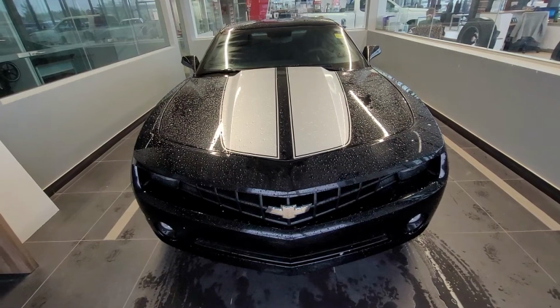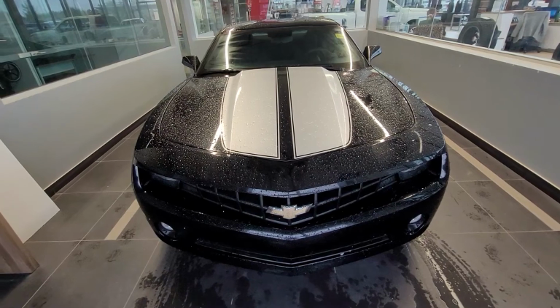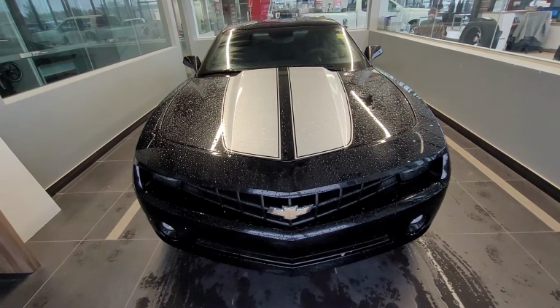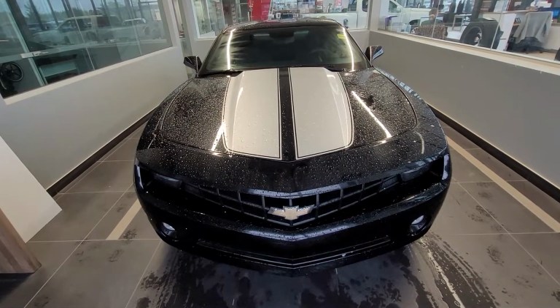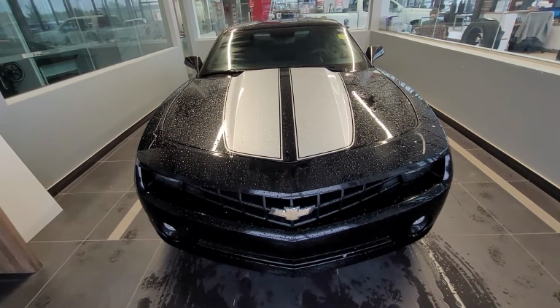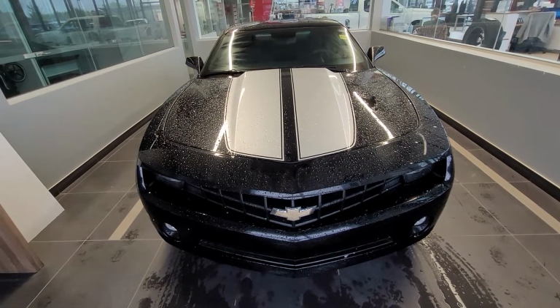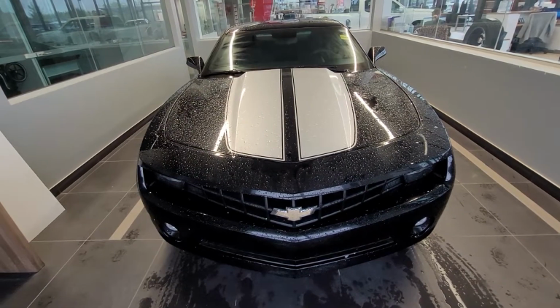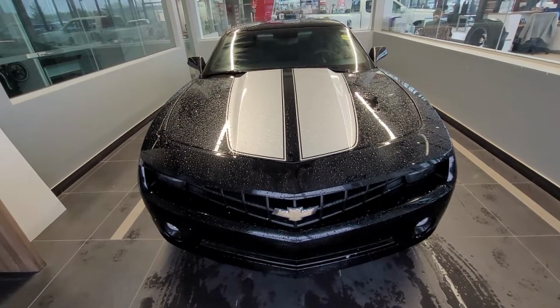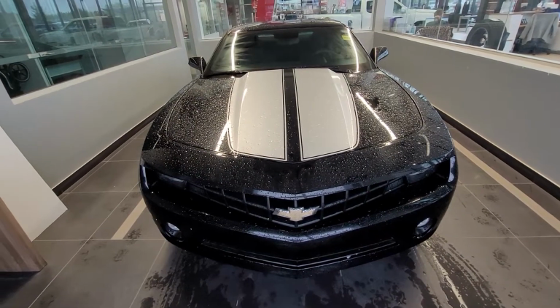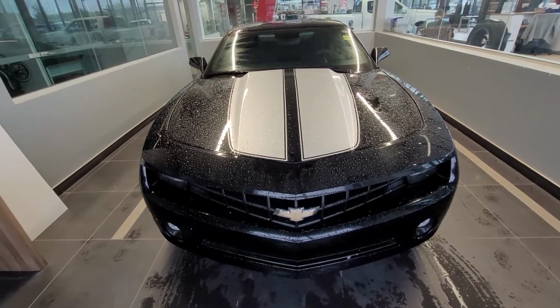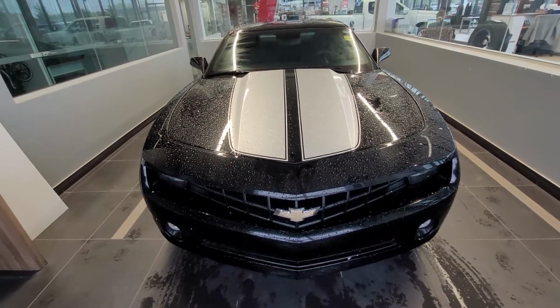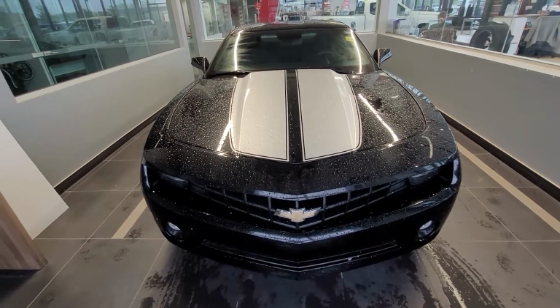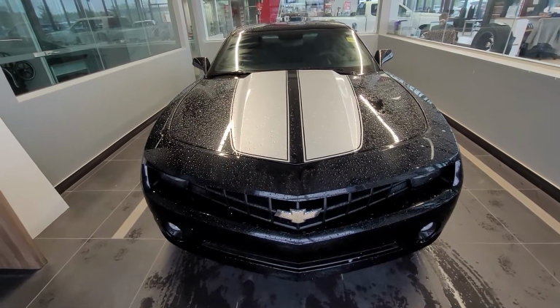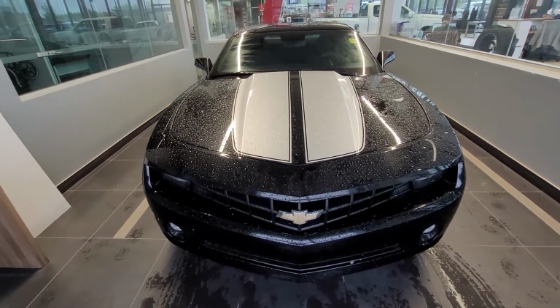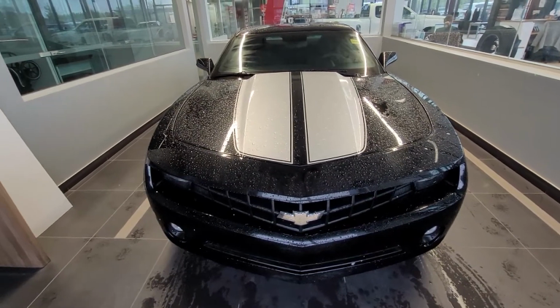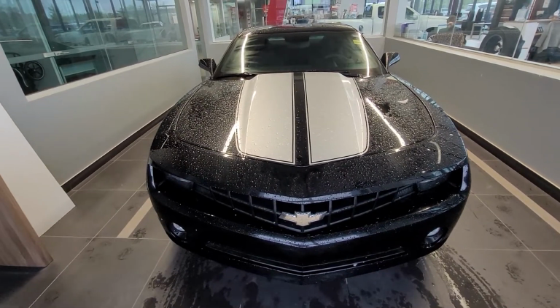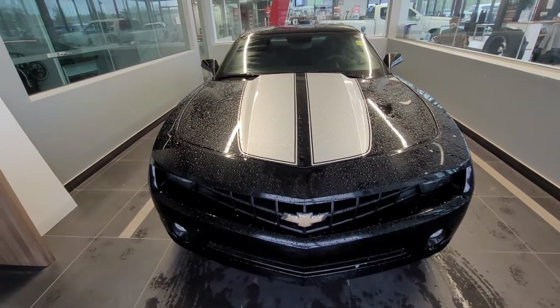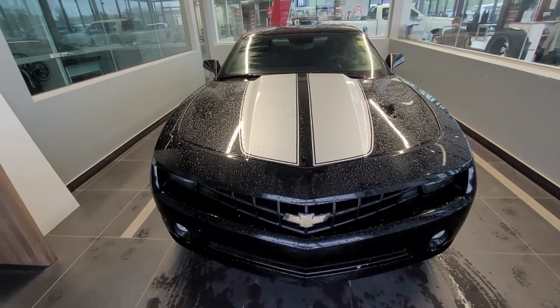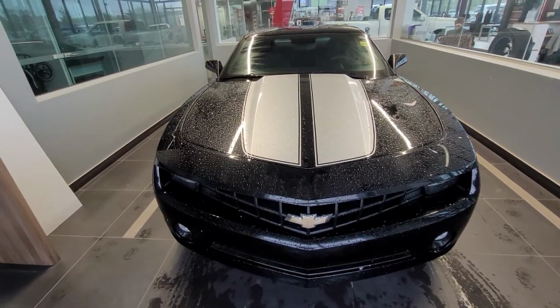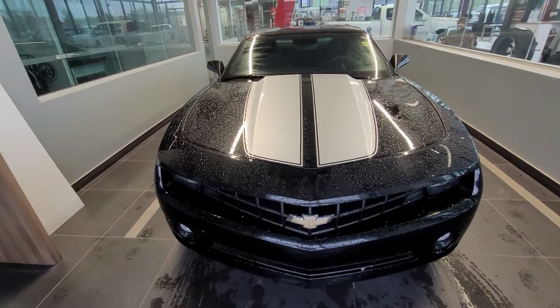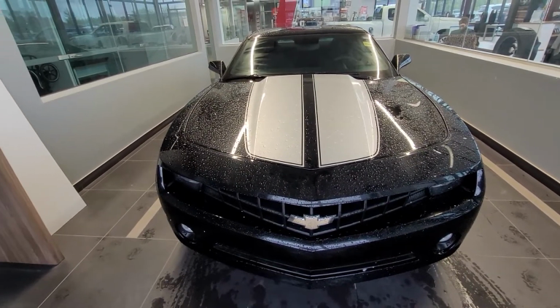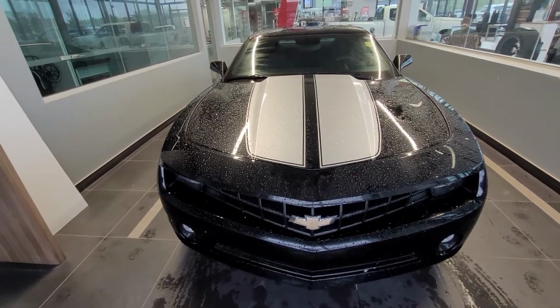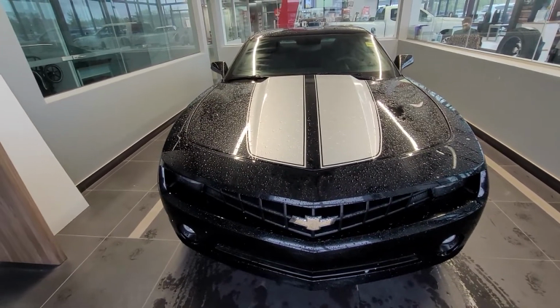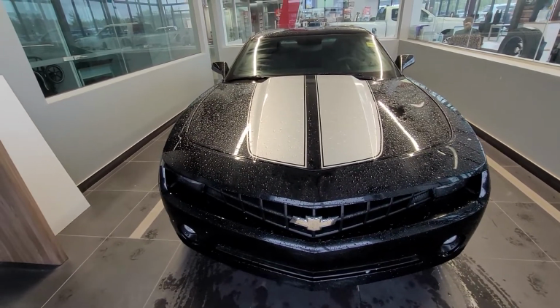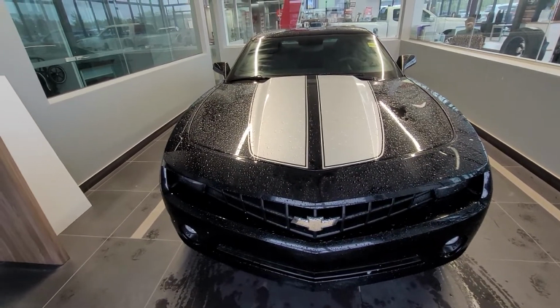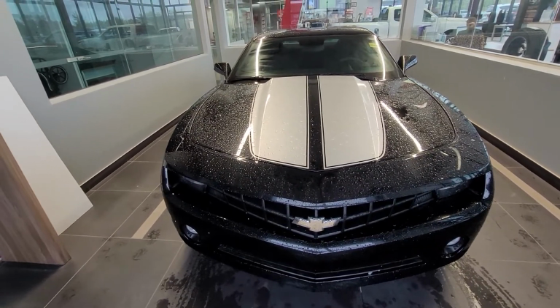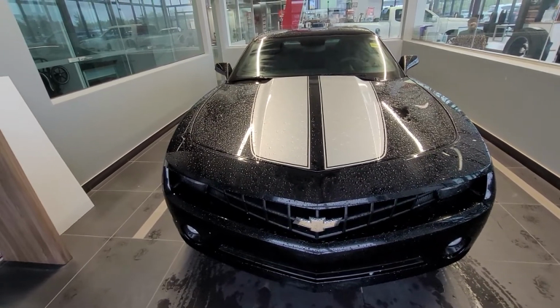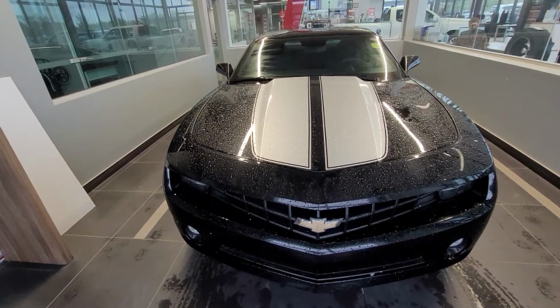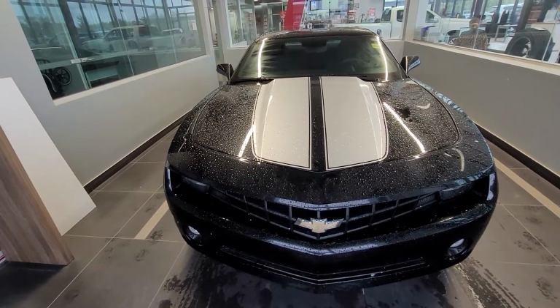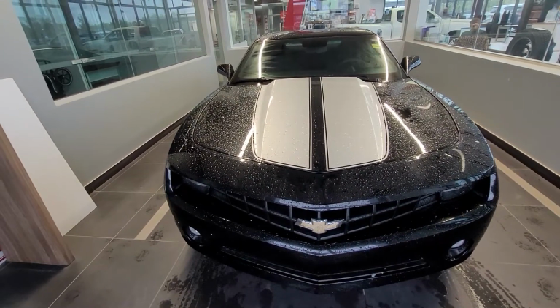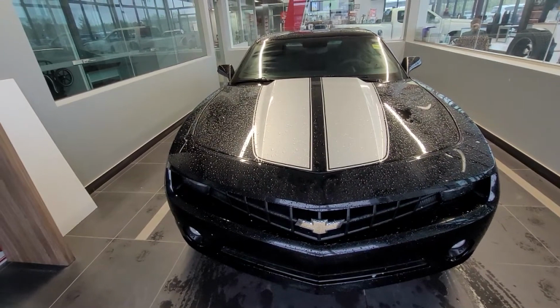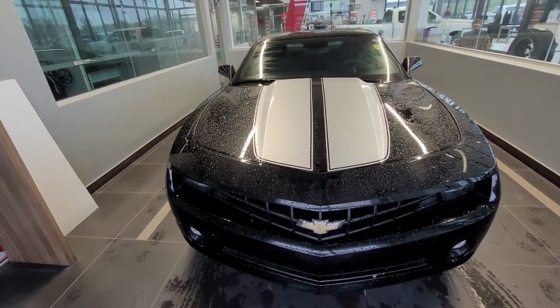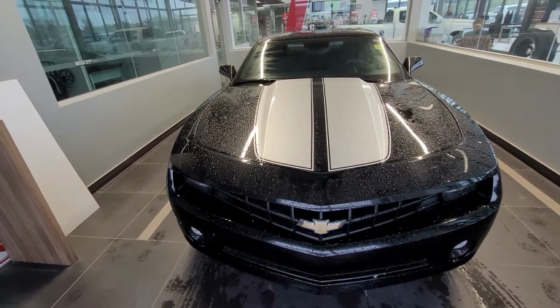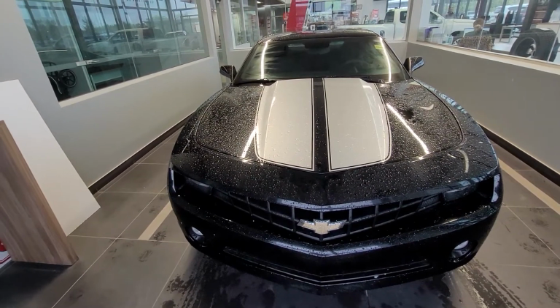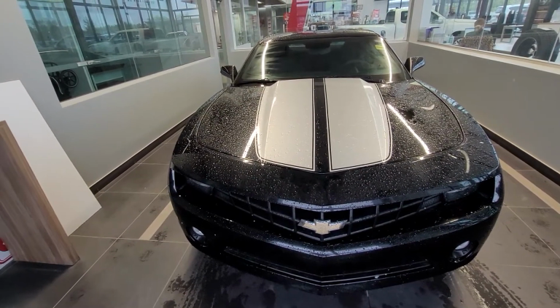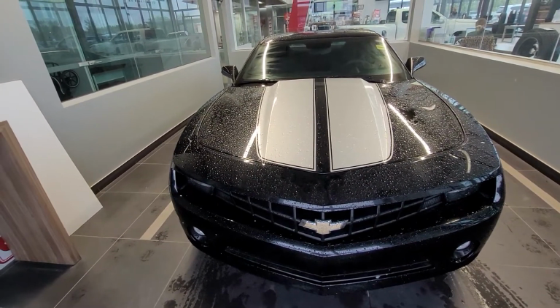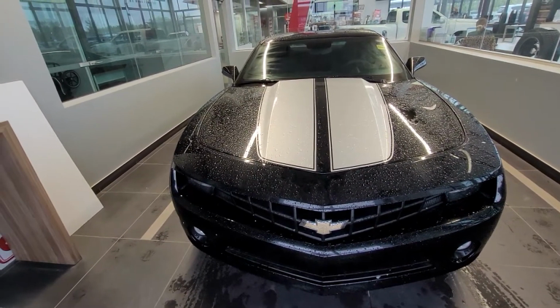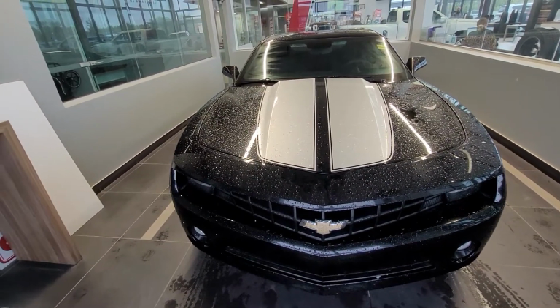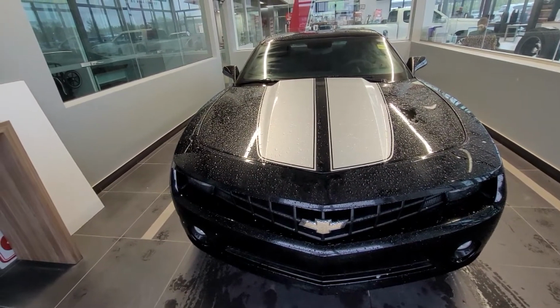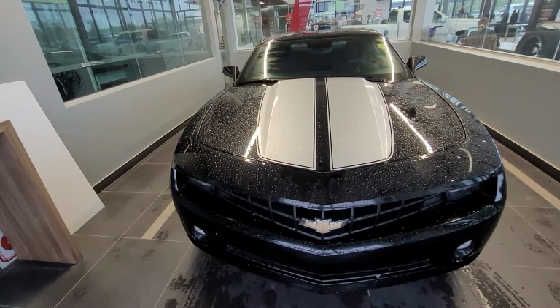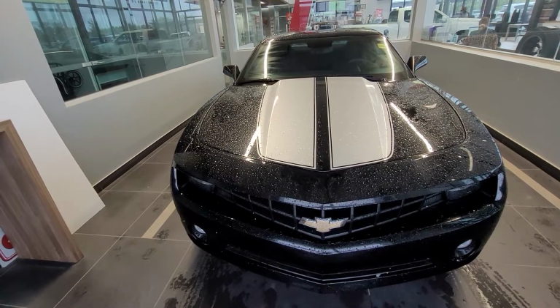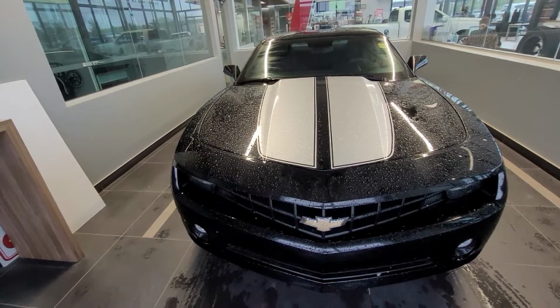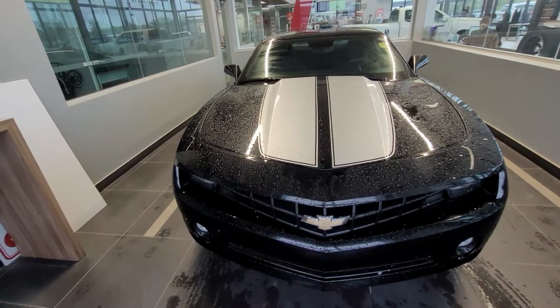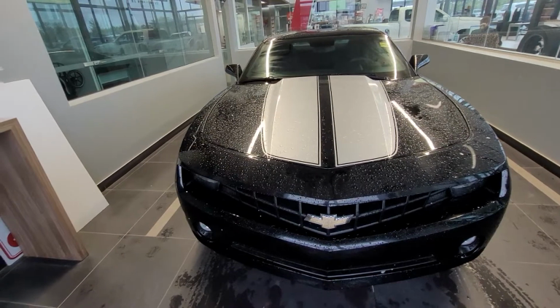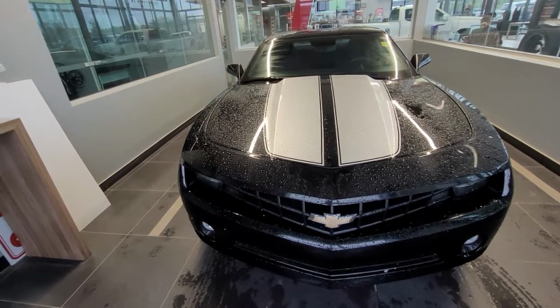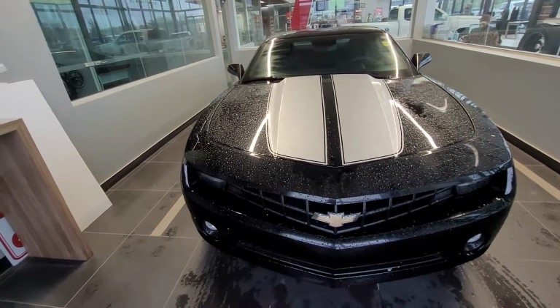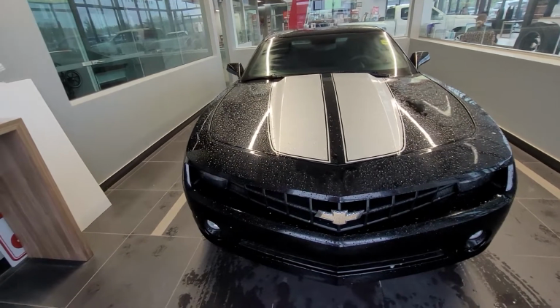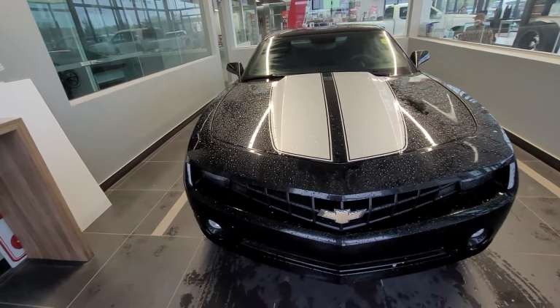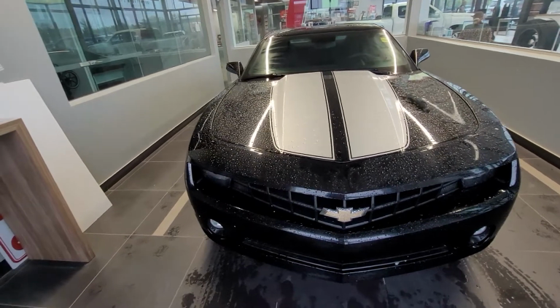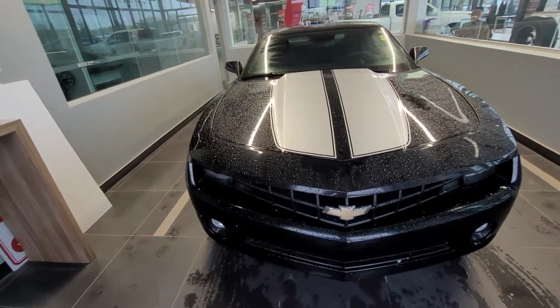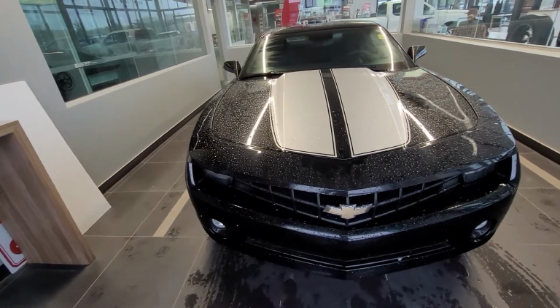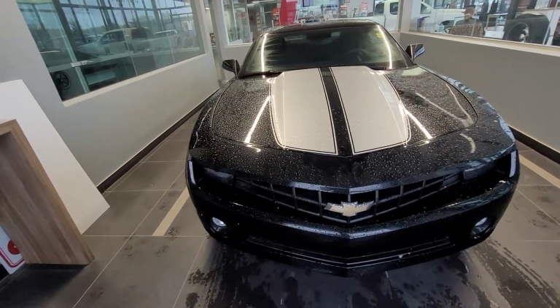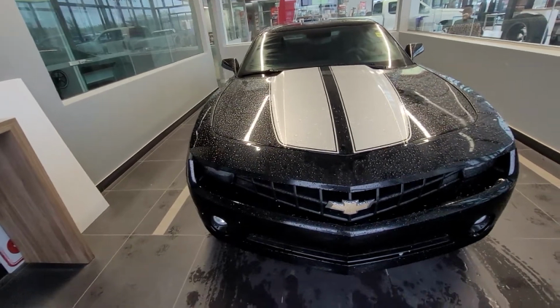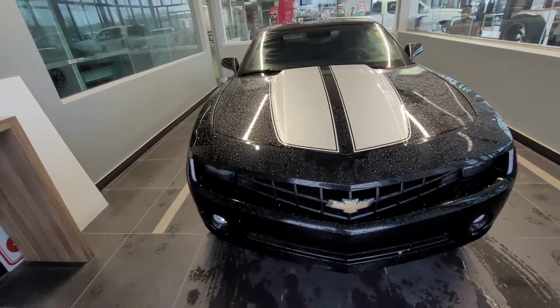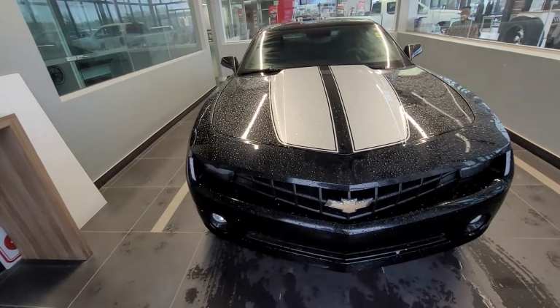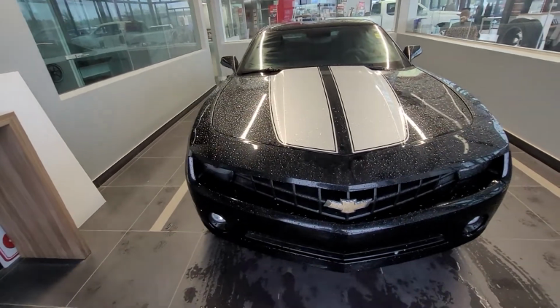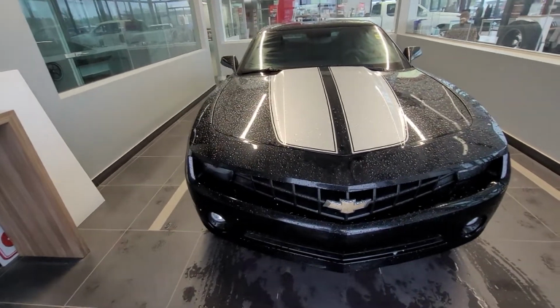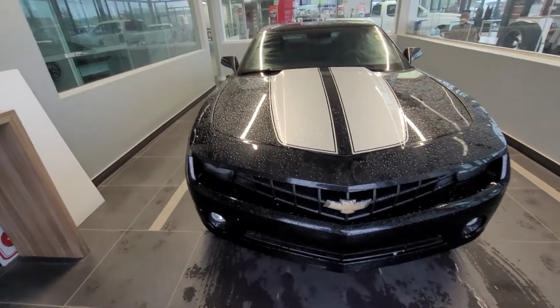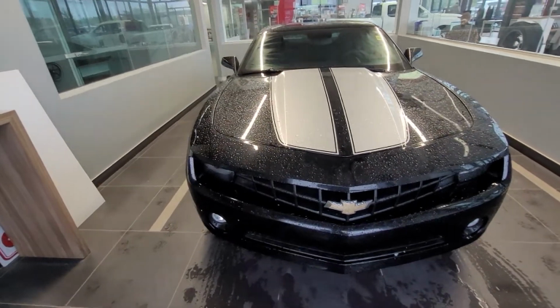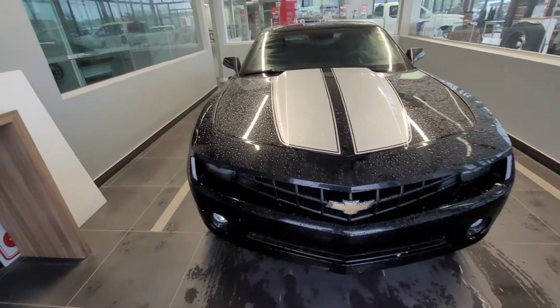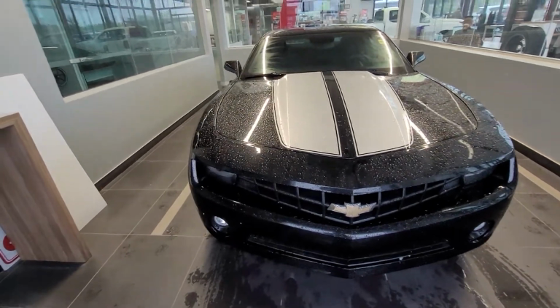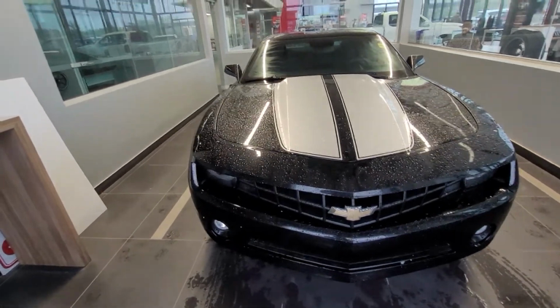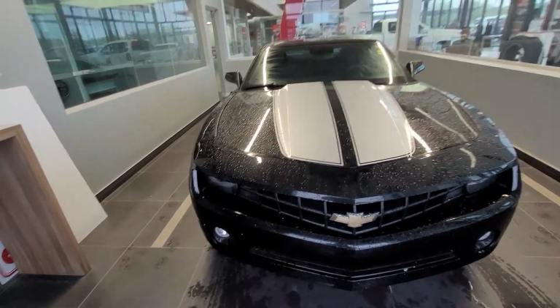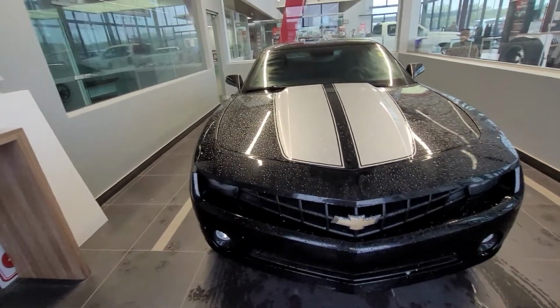Hello, welcome to this 2010 Chev Camaro 1LT in black and silver.